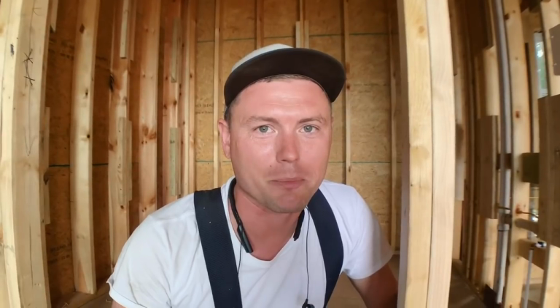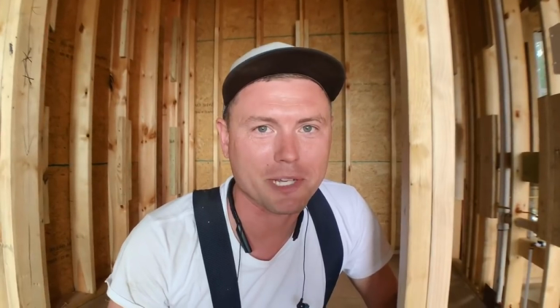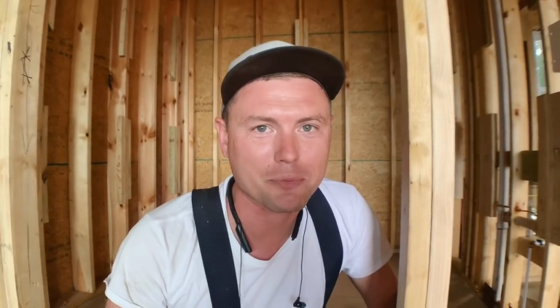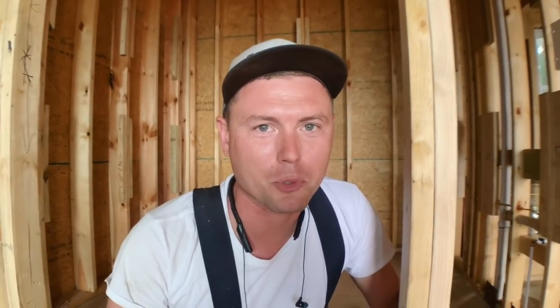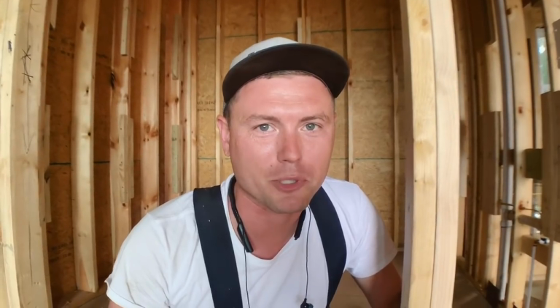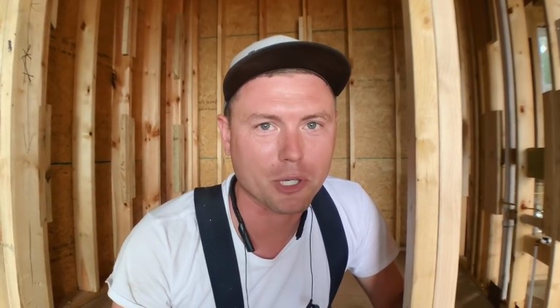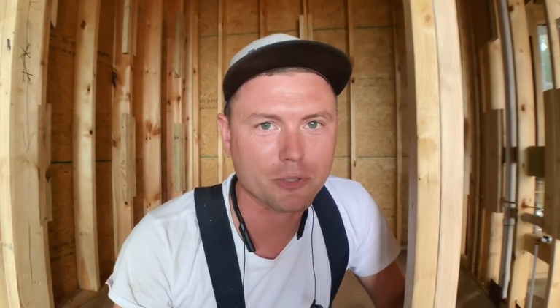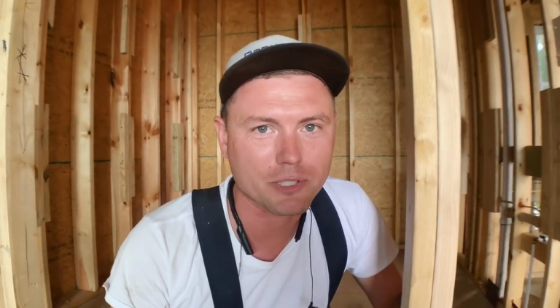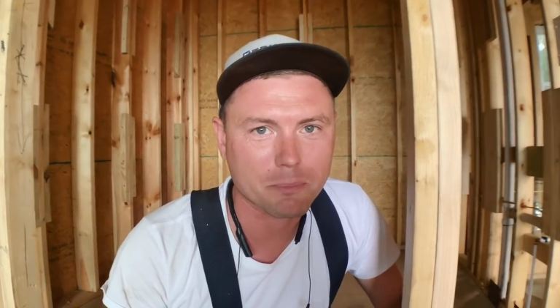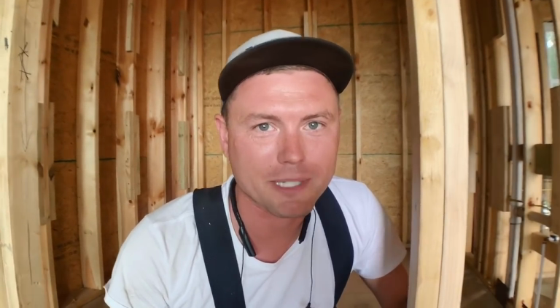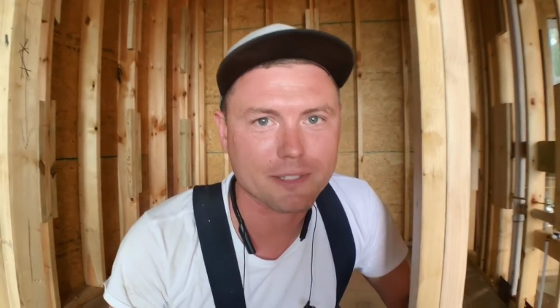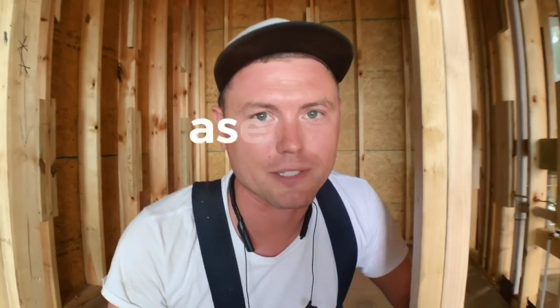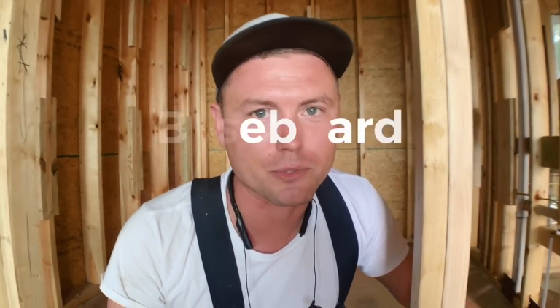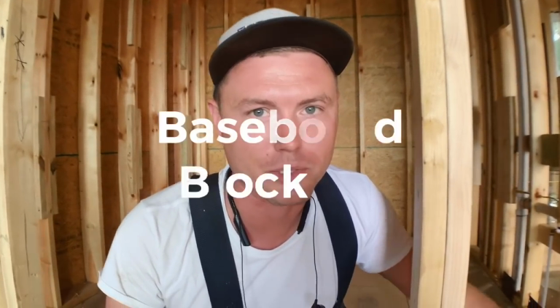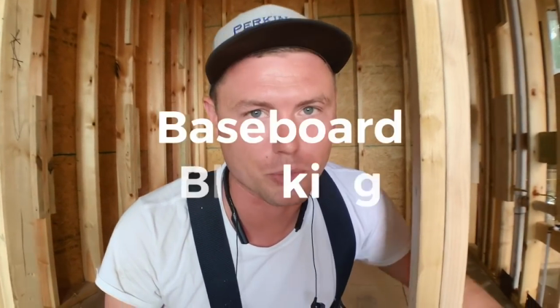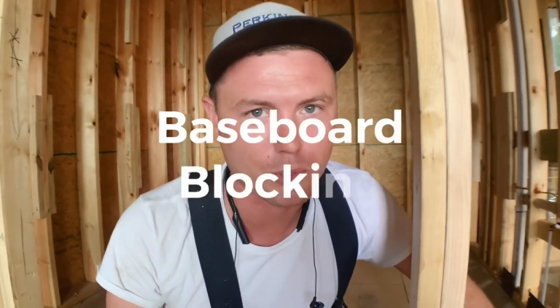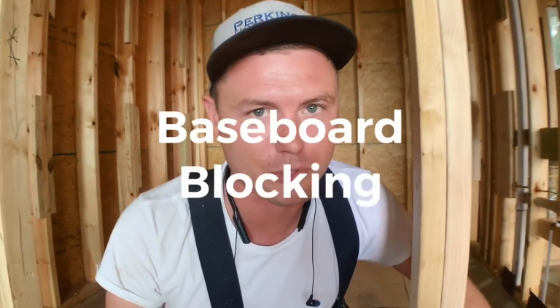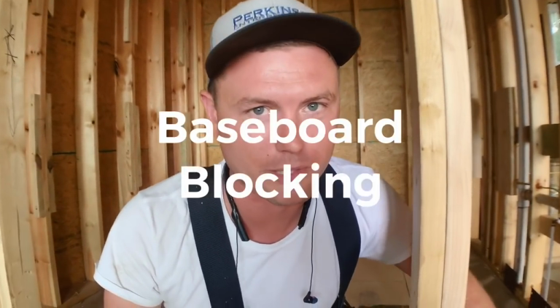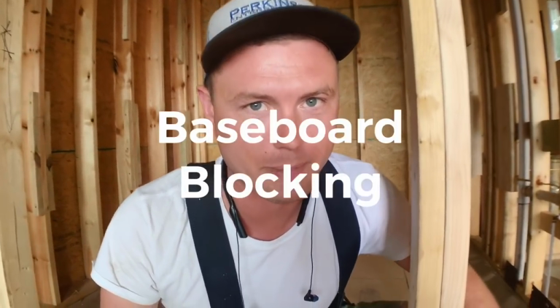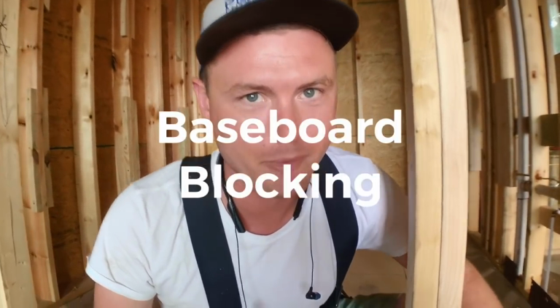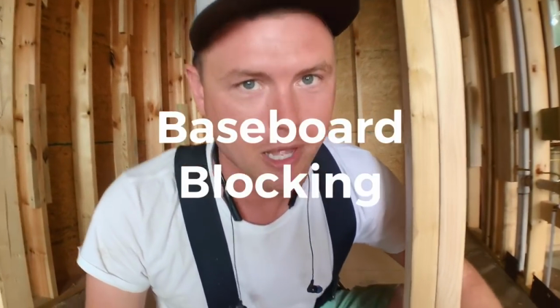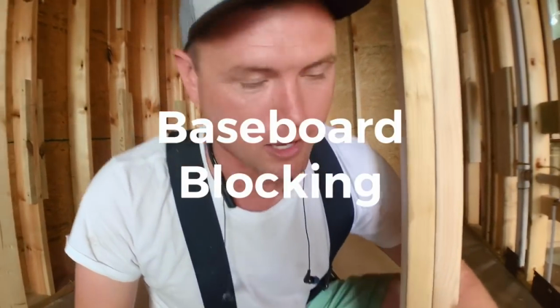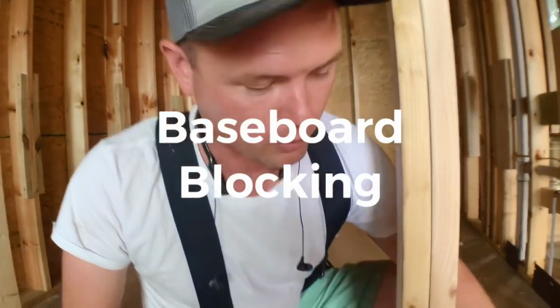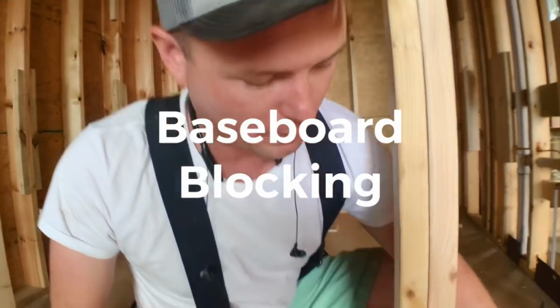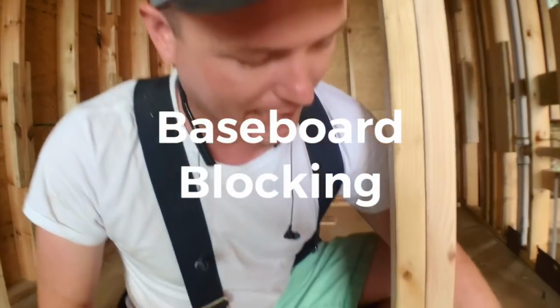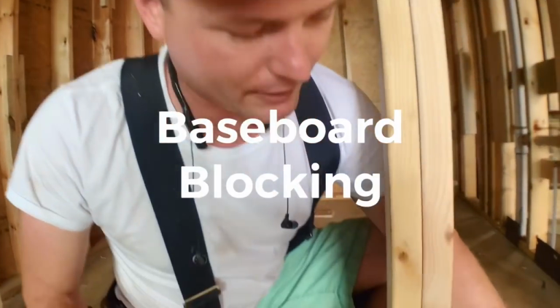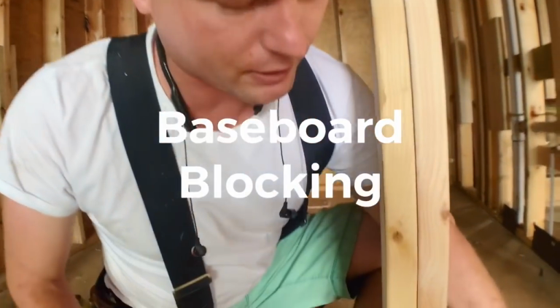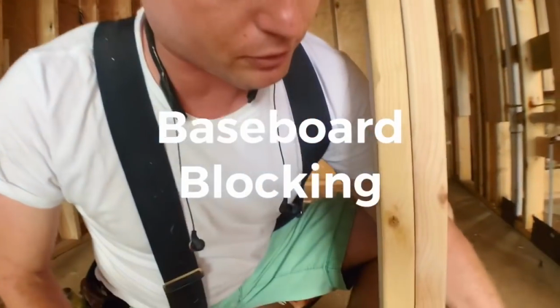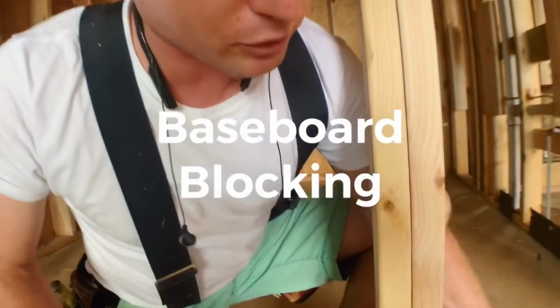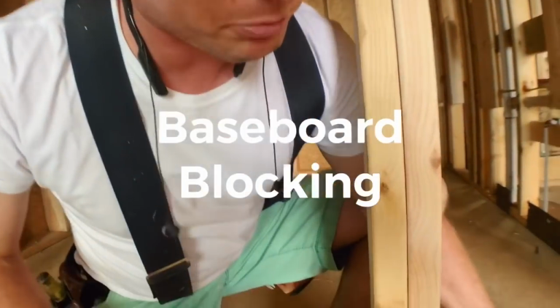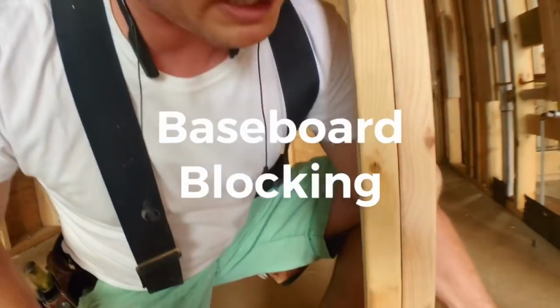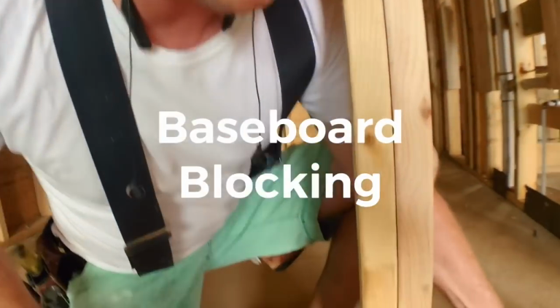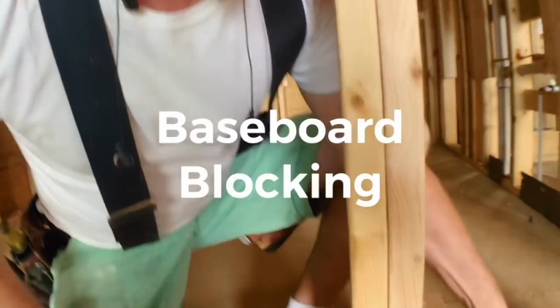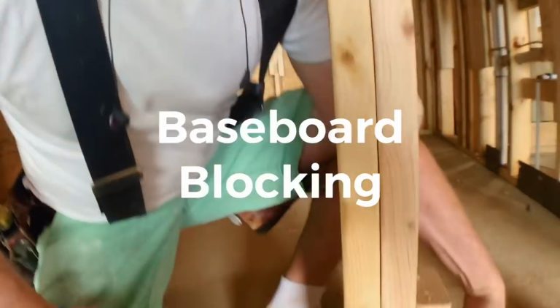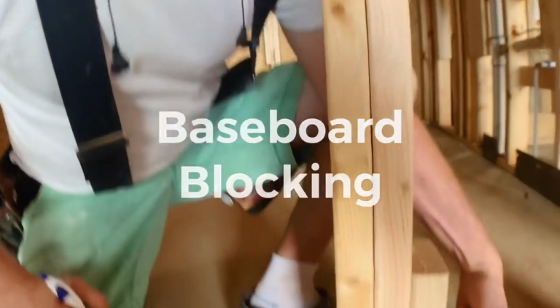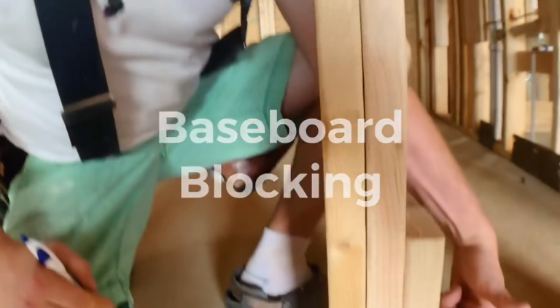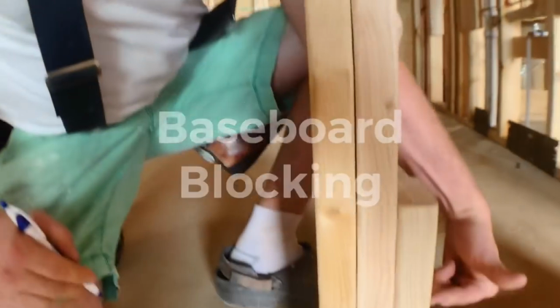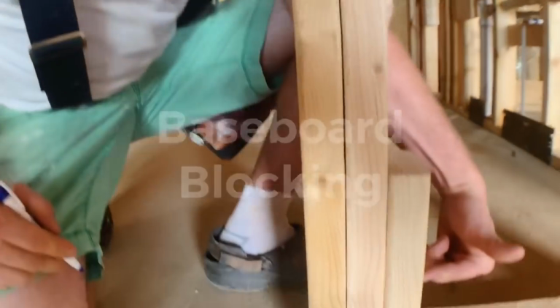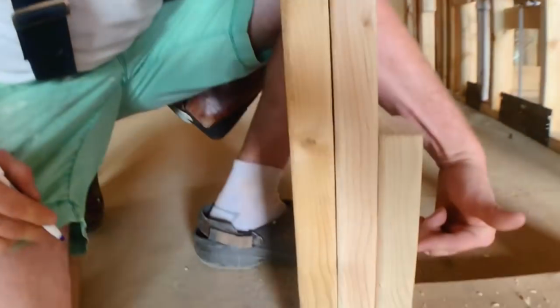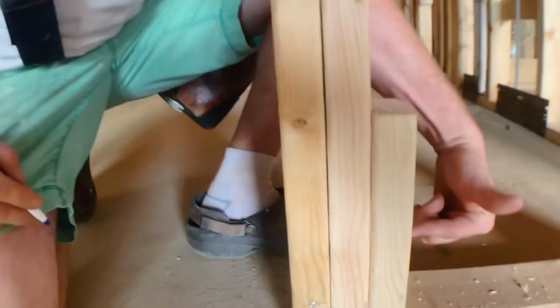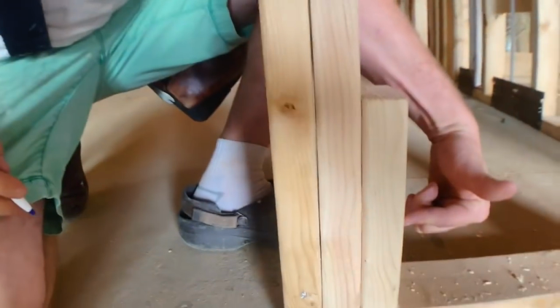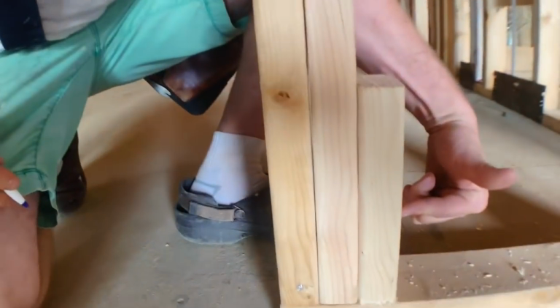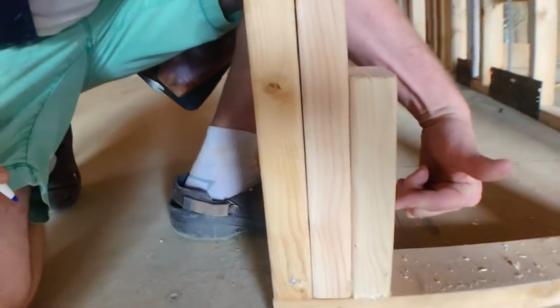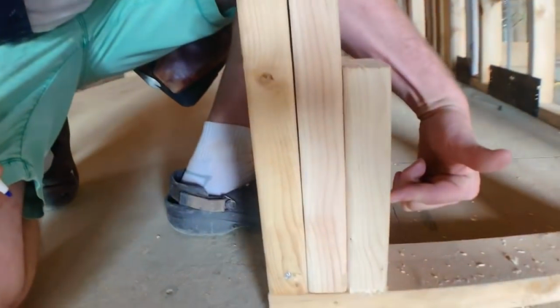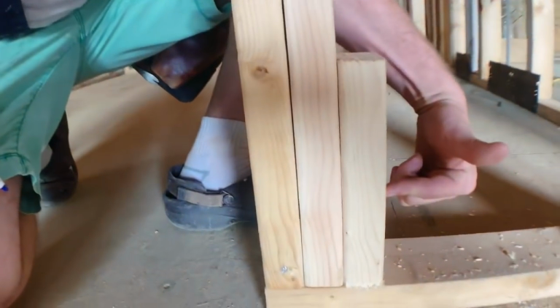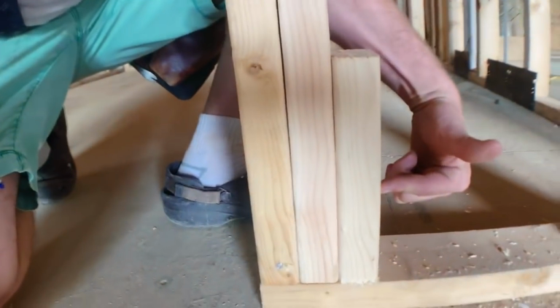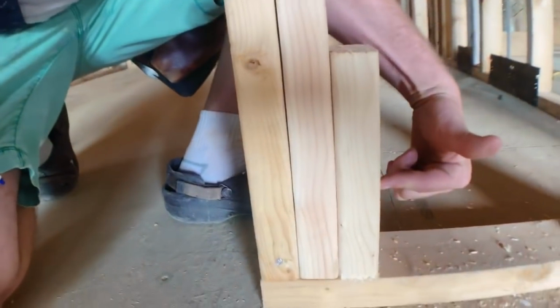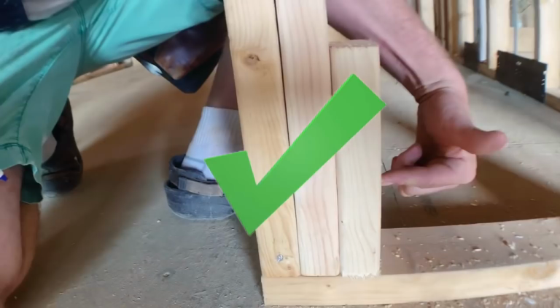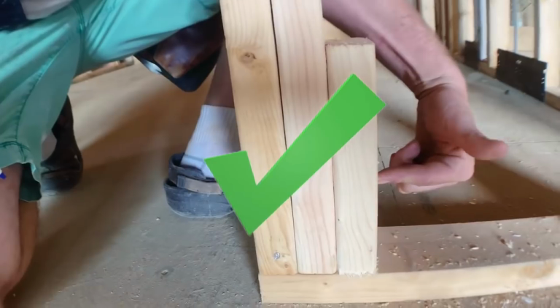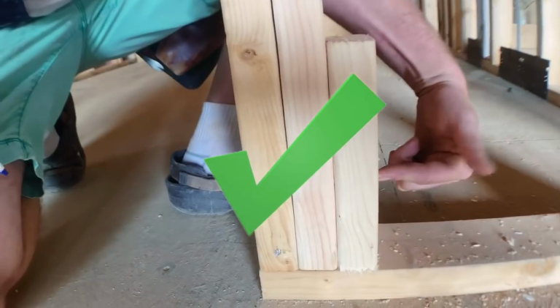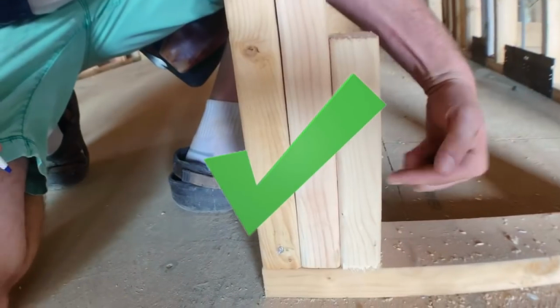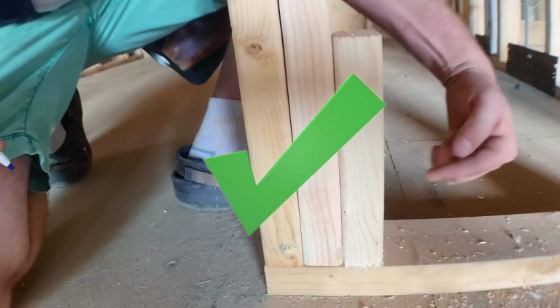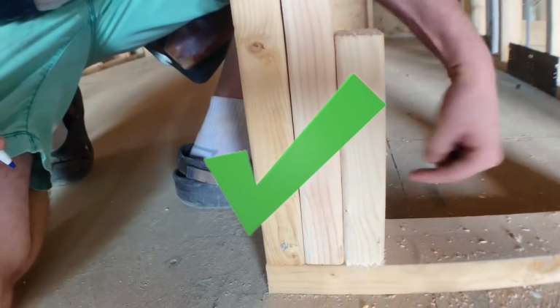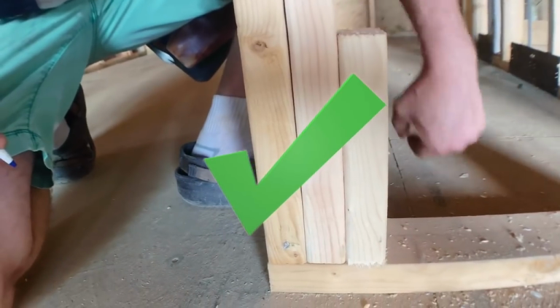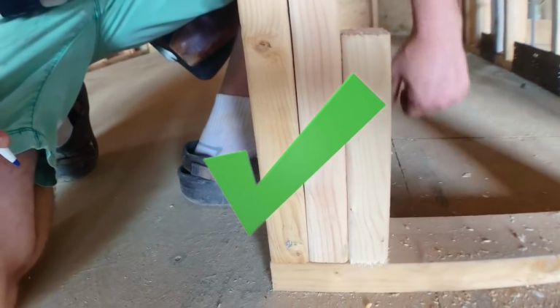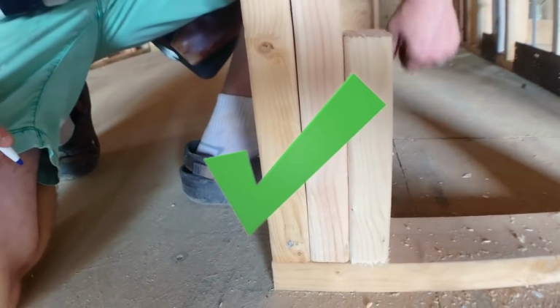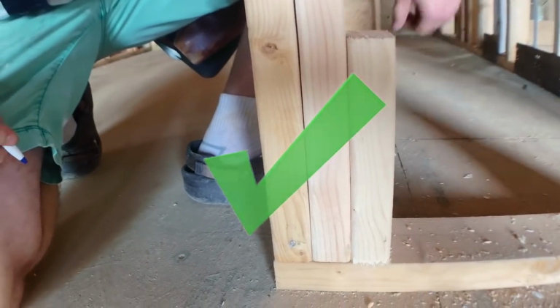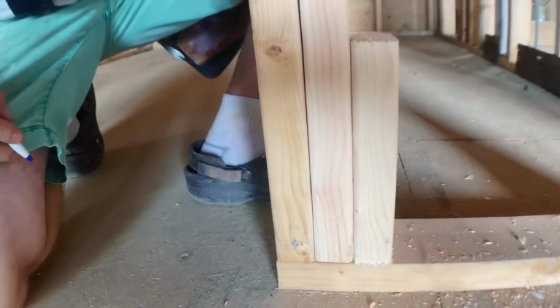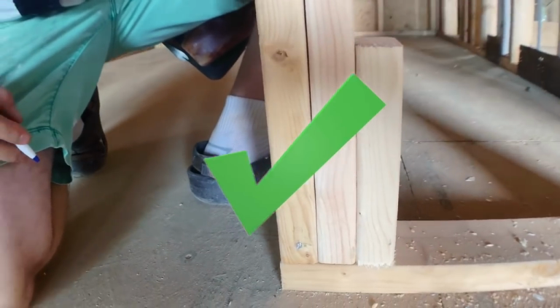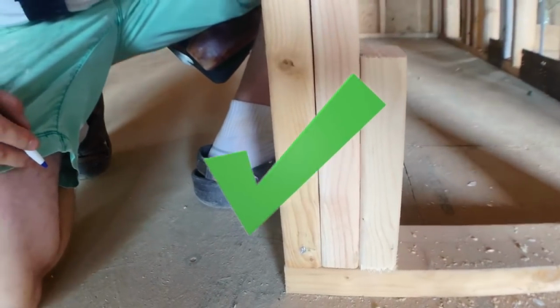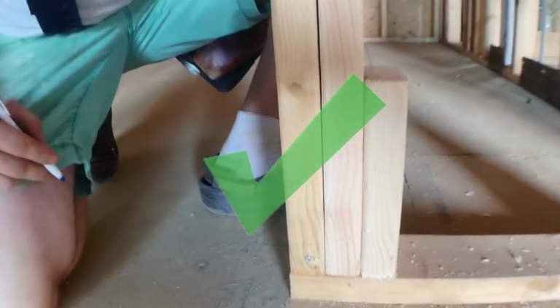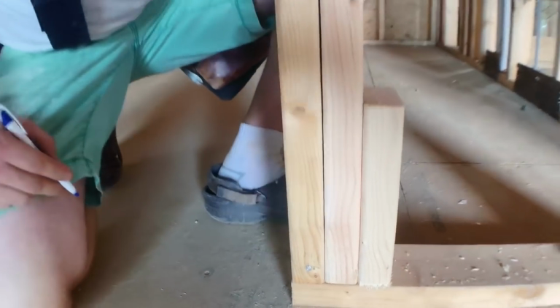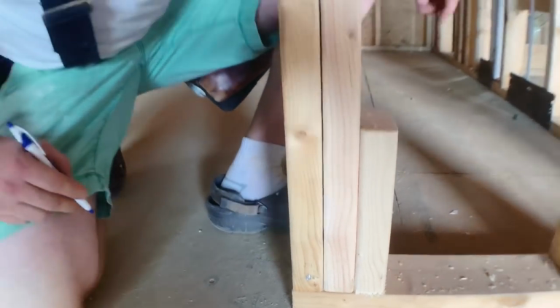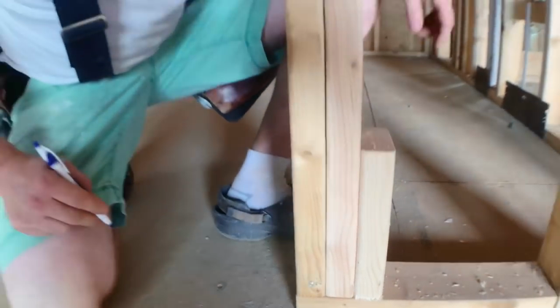Where our baseboard goes and meets into a door trim, we add this little block right here to make sure the end of the baseboard nails into a solid block of wood.